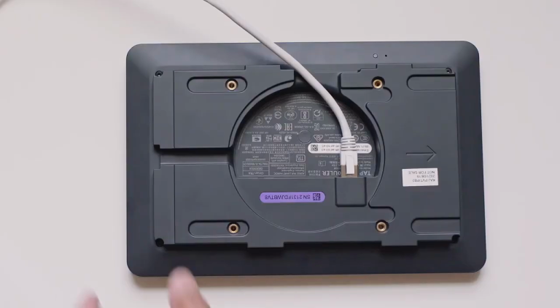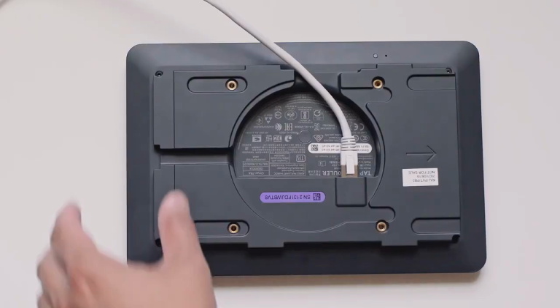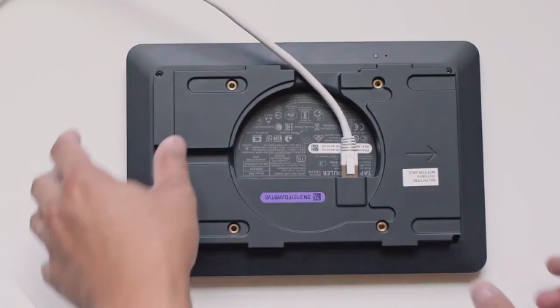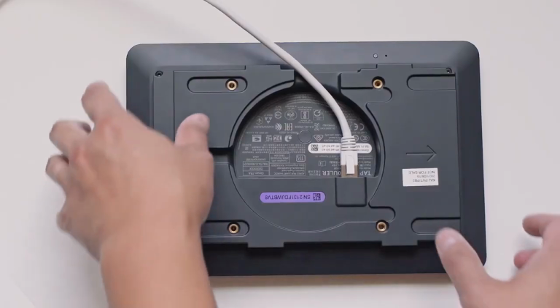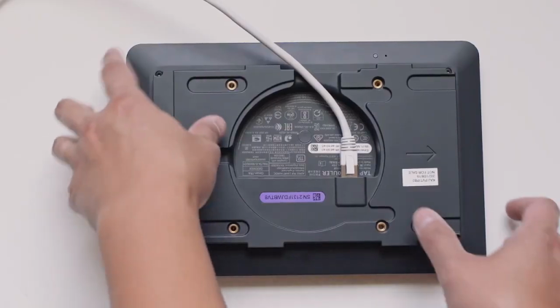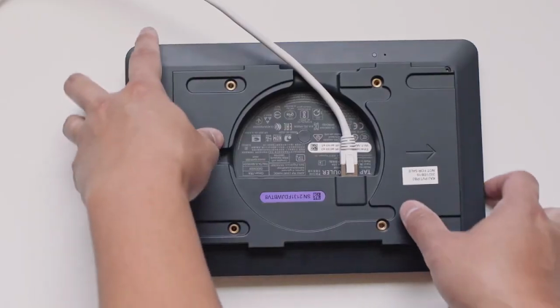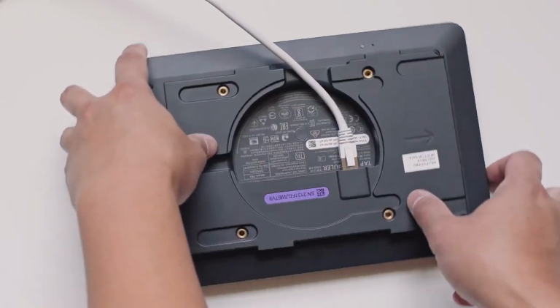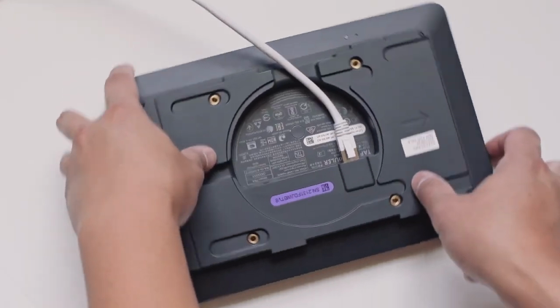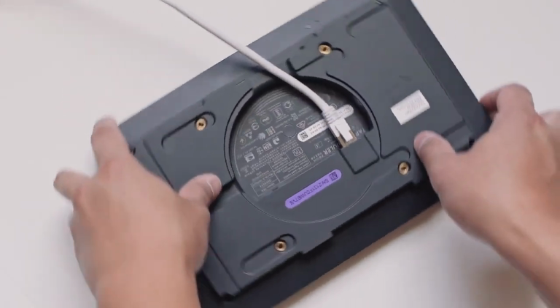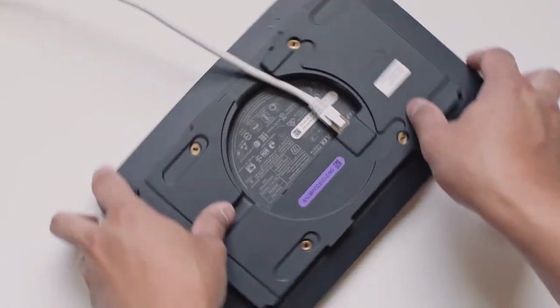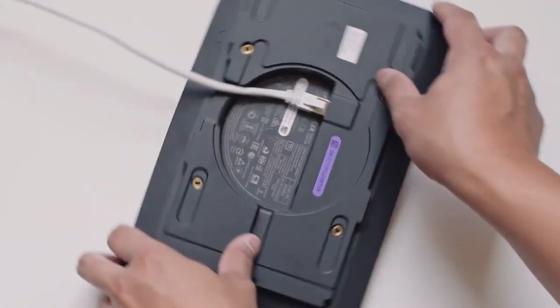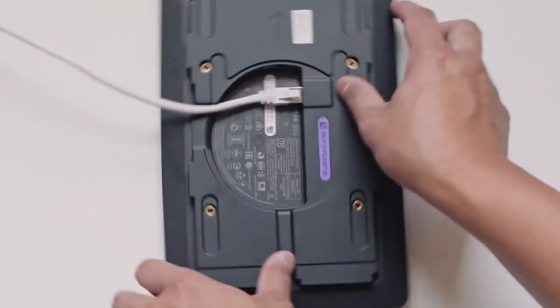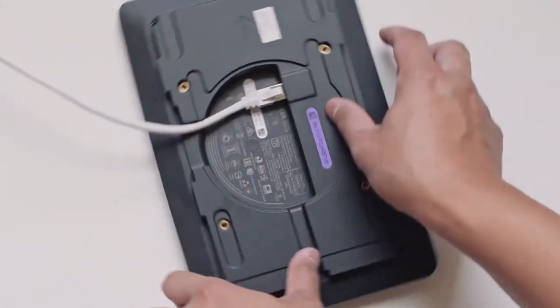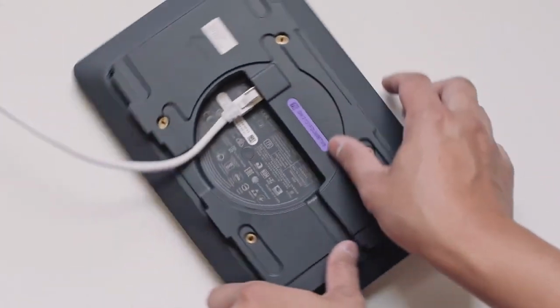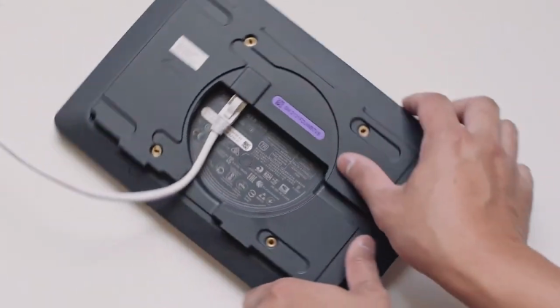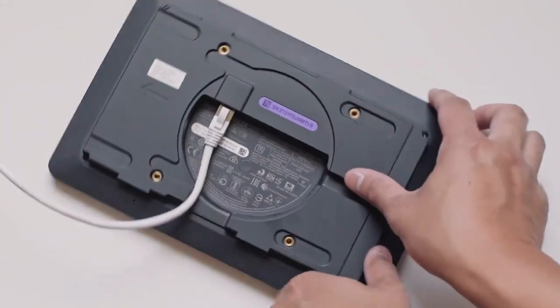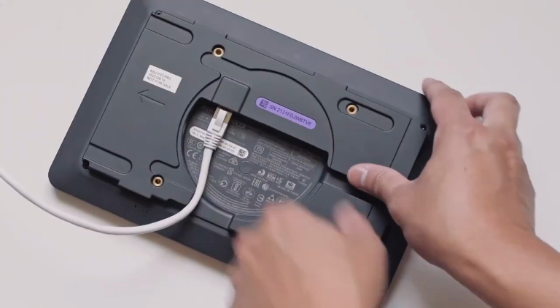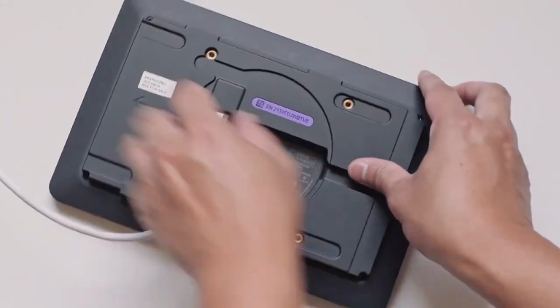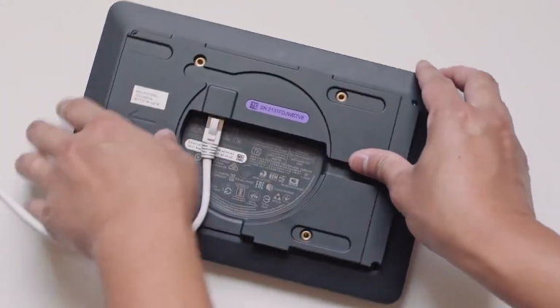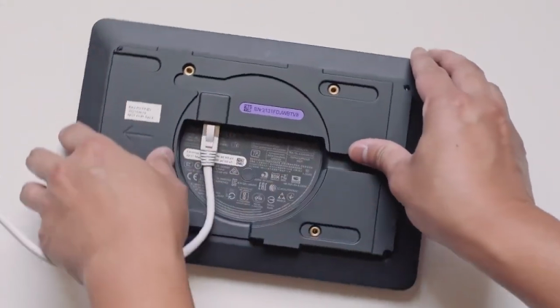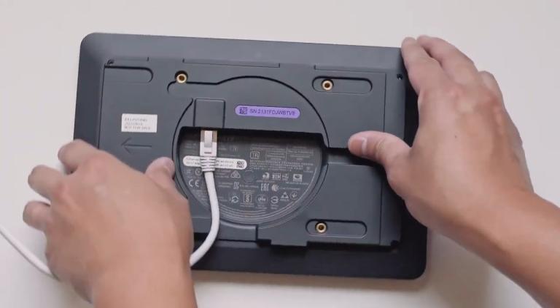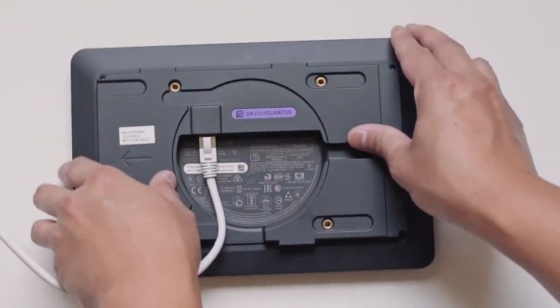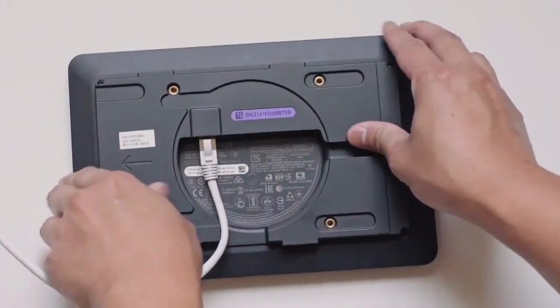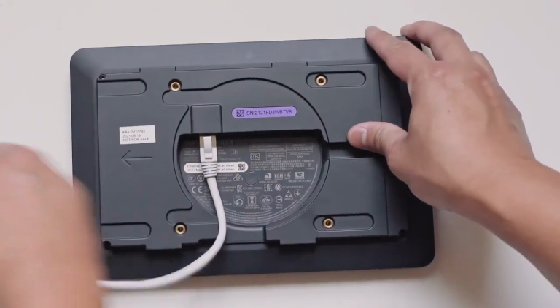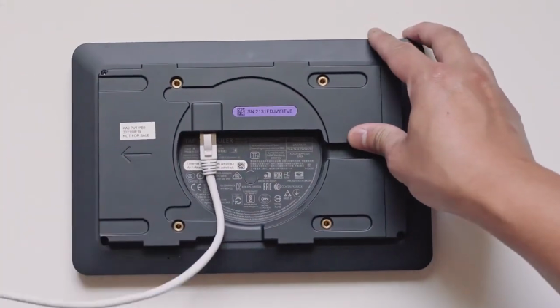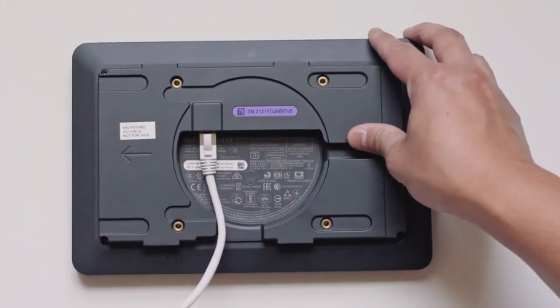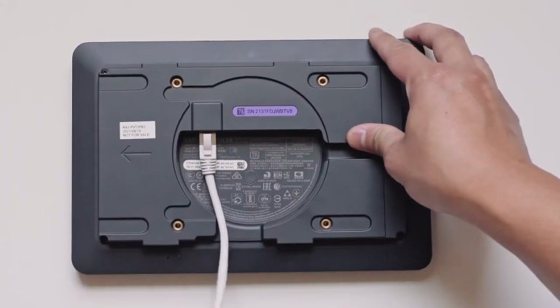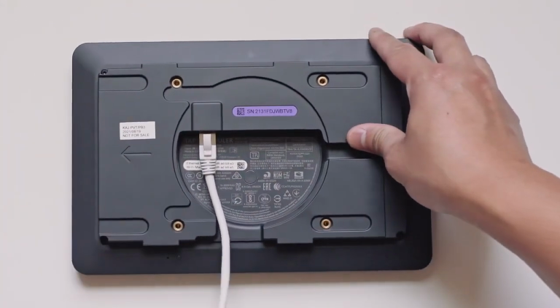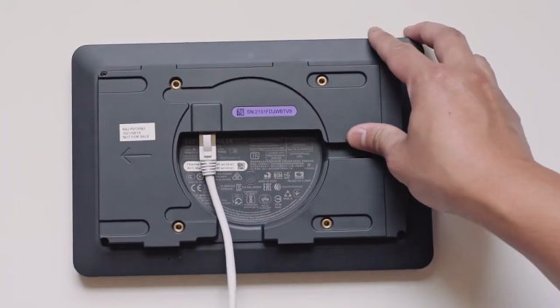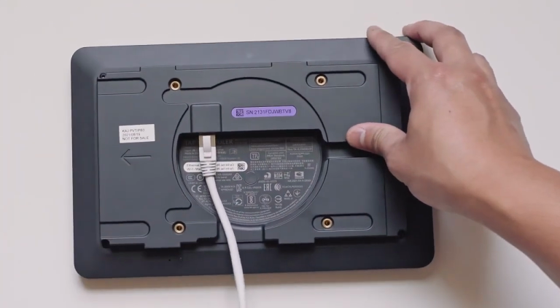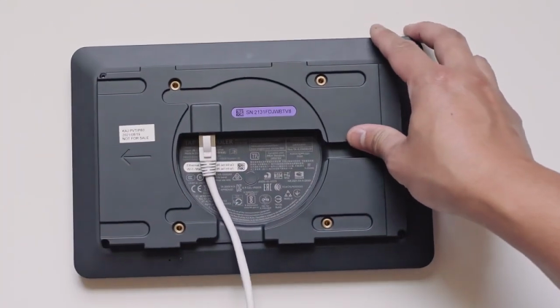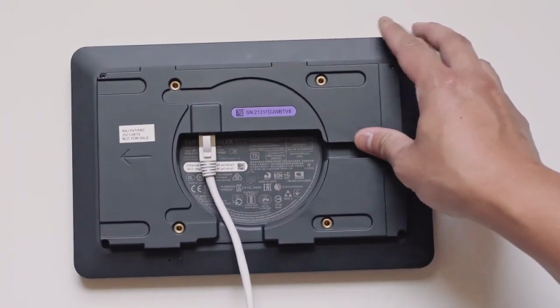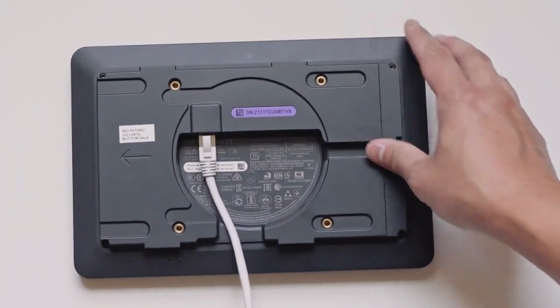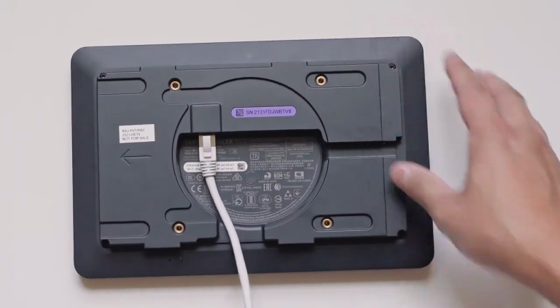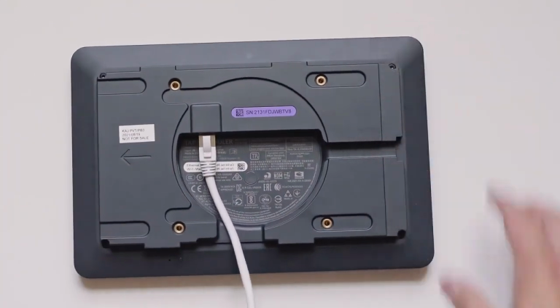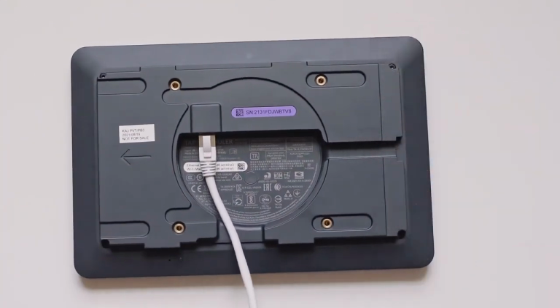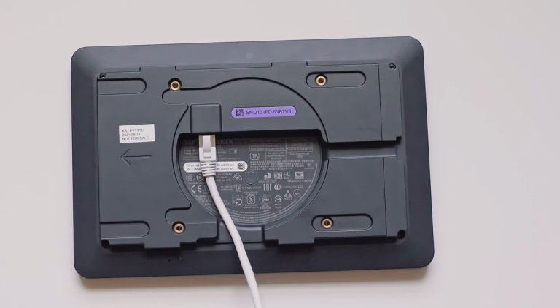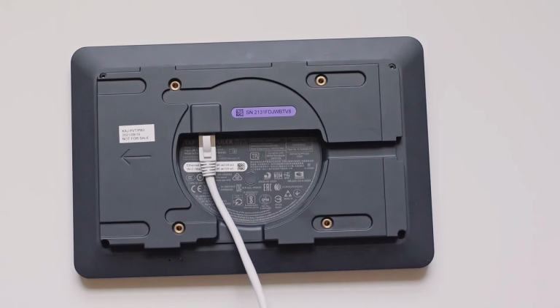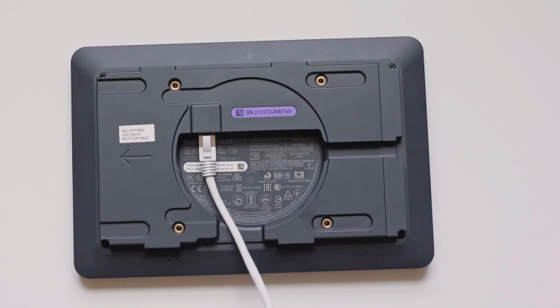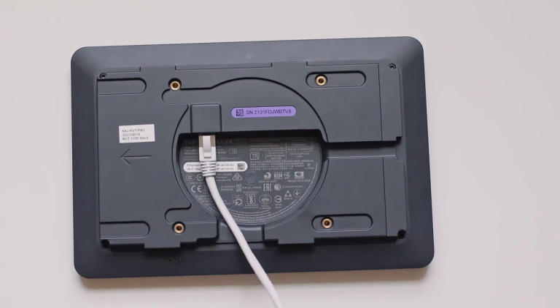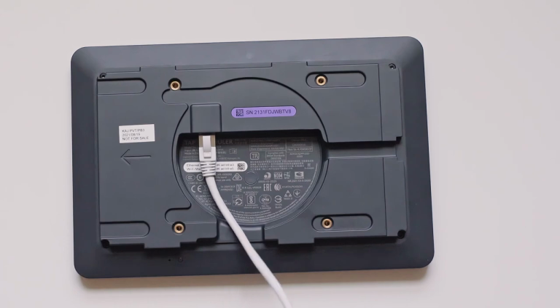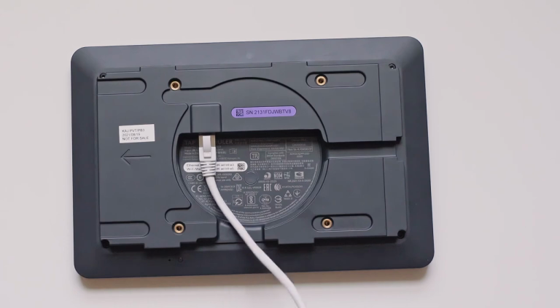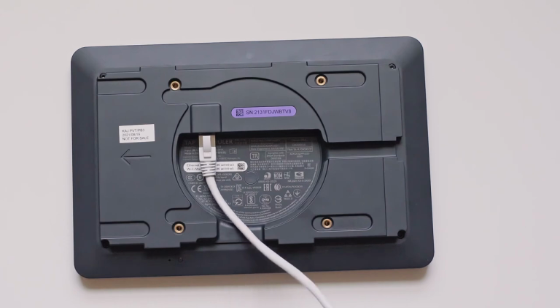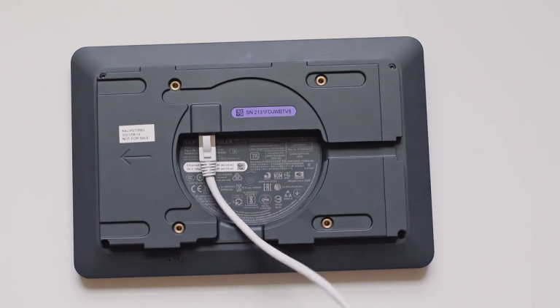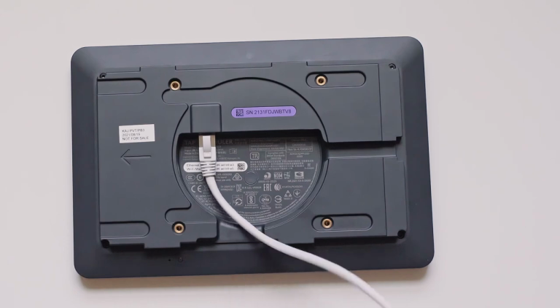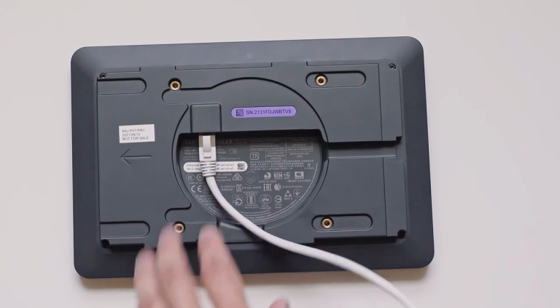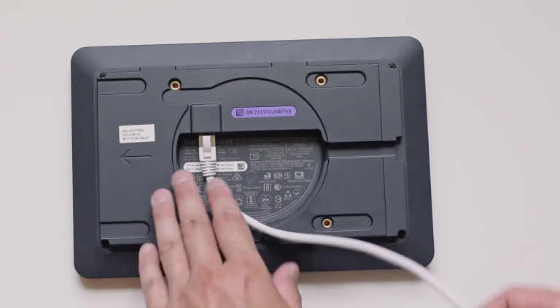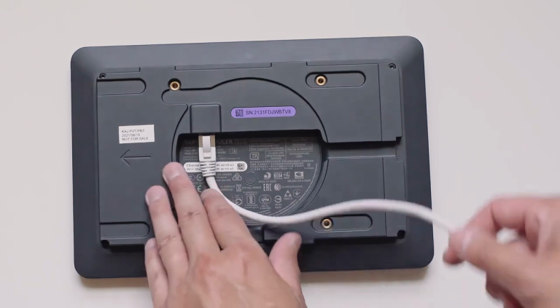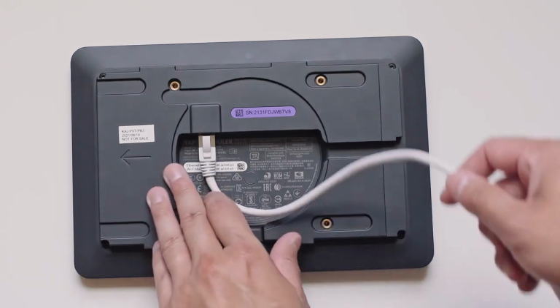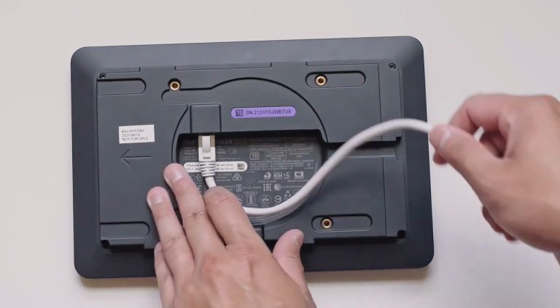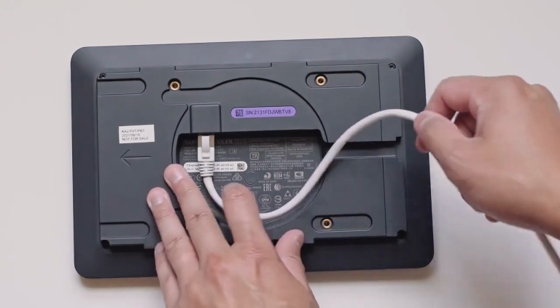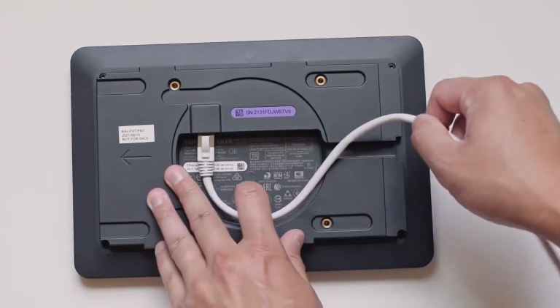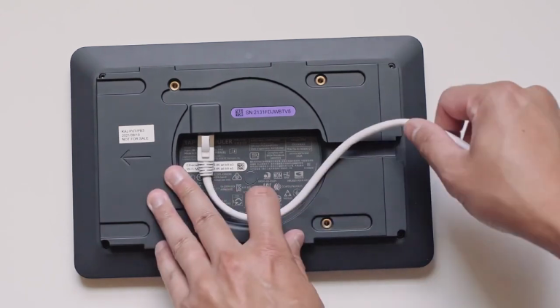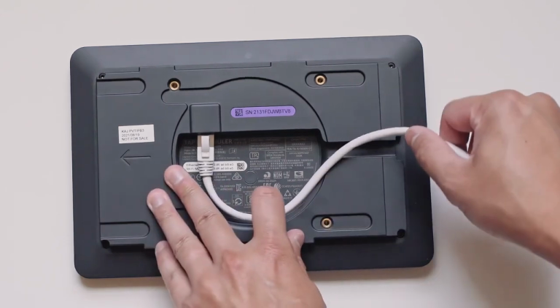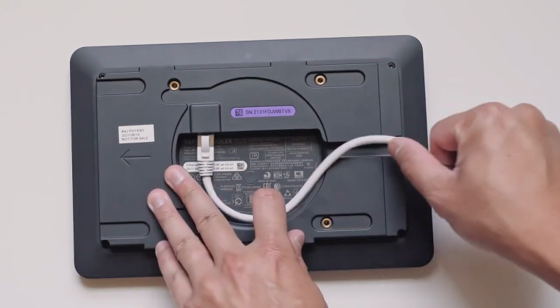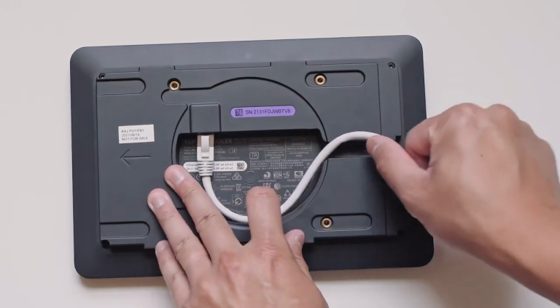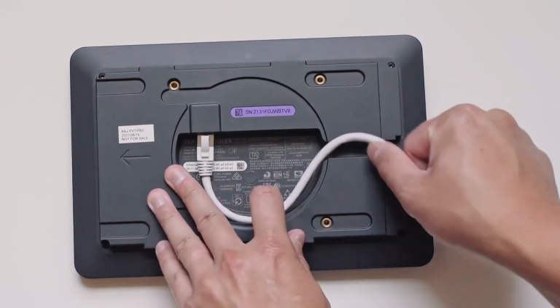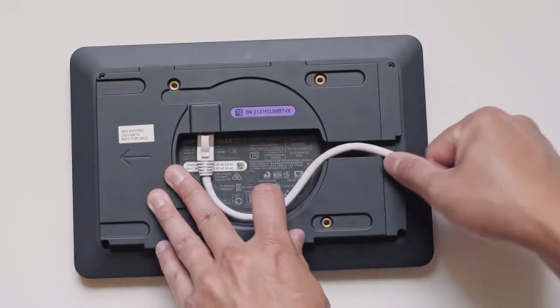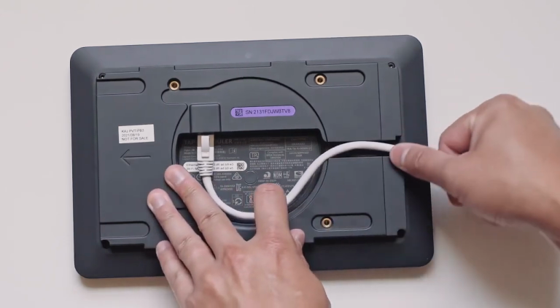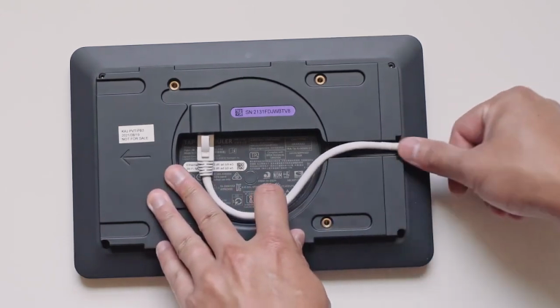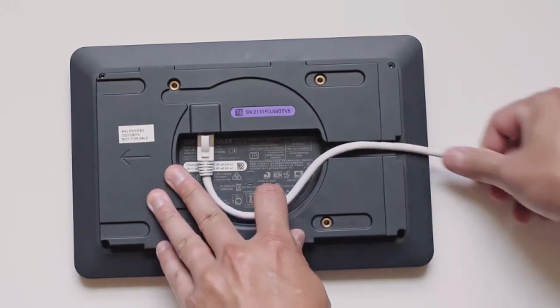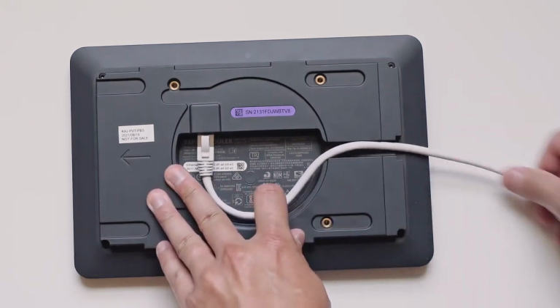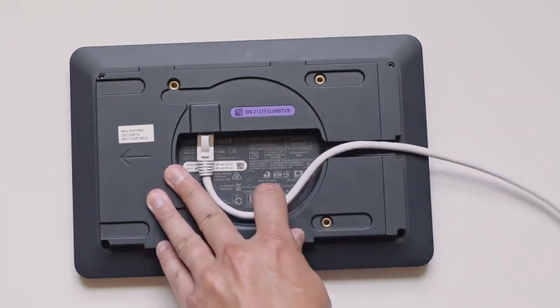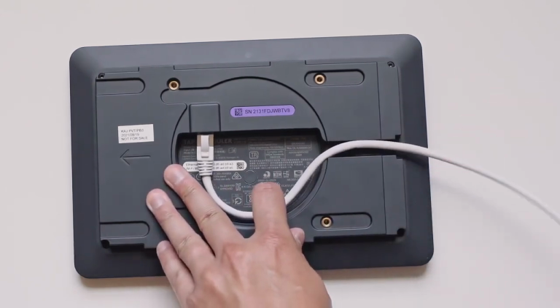The included mounts allow for the cable to be routed up, down, or through the side of the frame to keep it hidden away, clean, and protected.